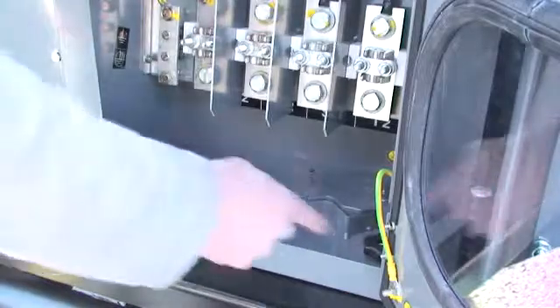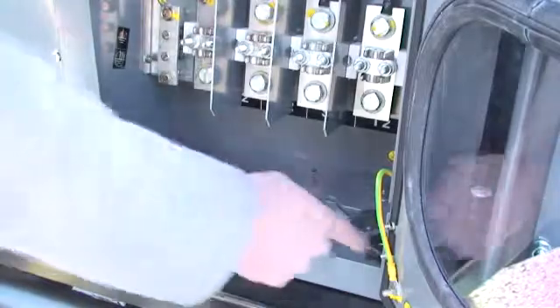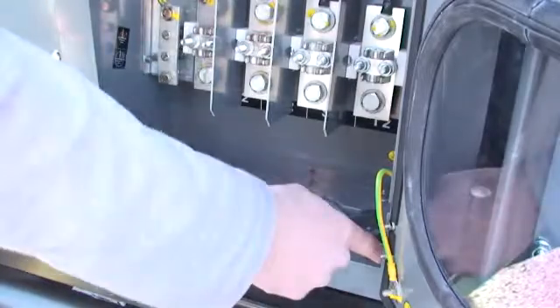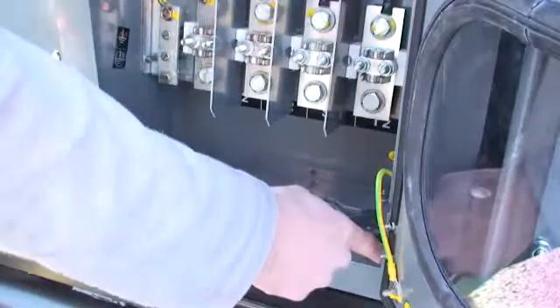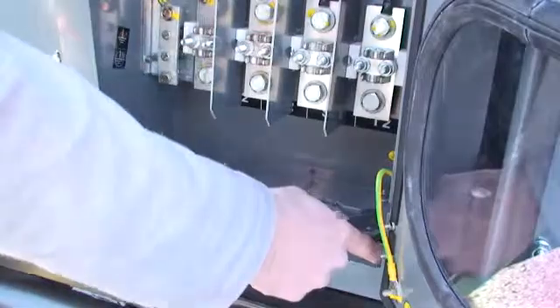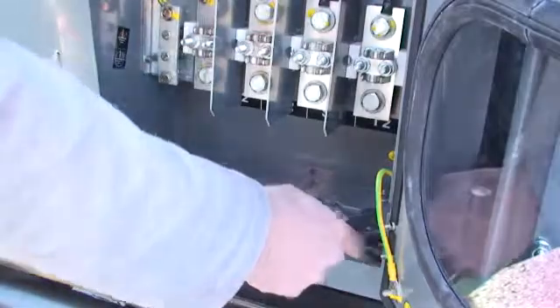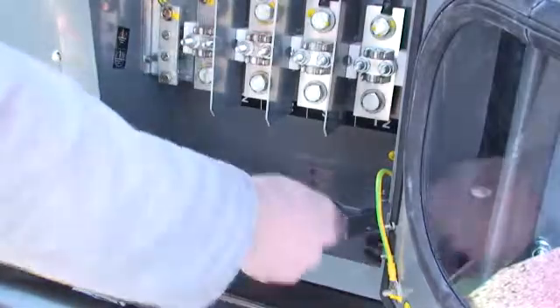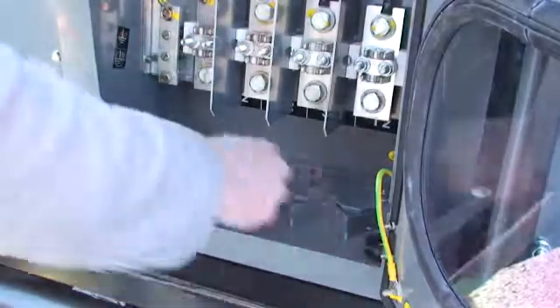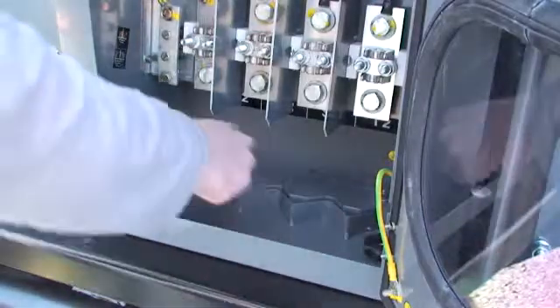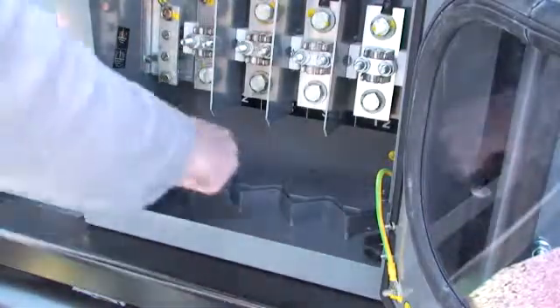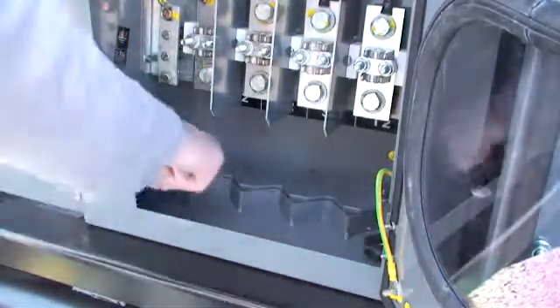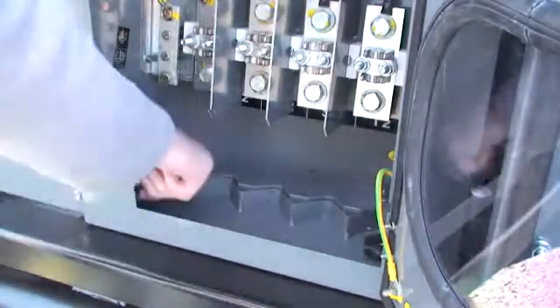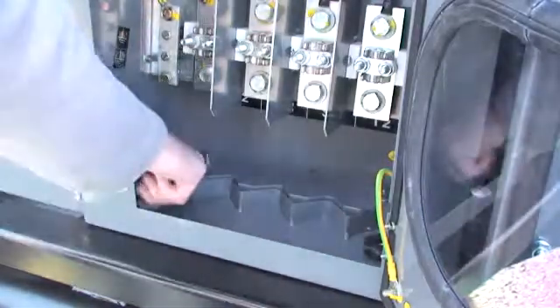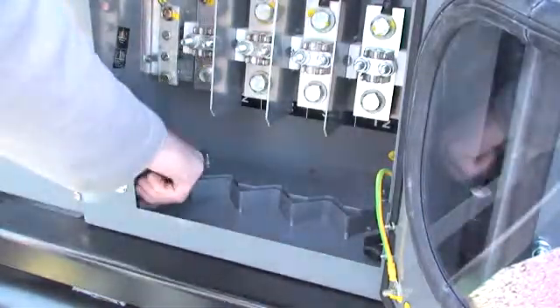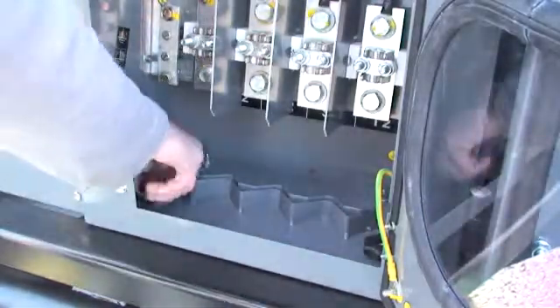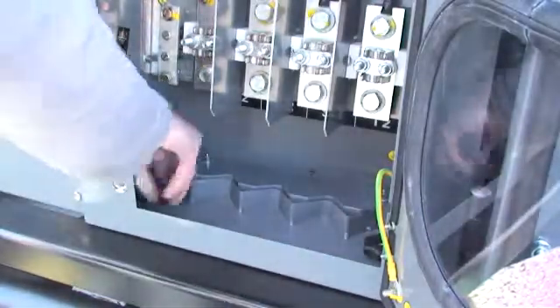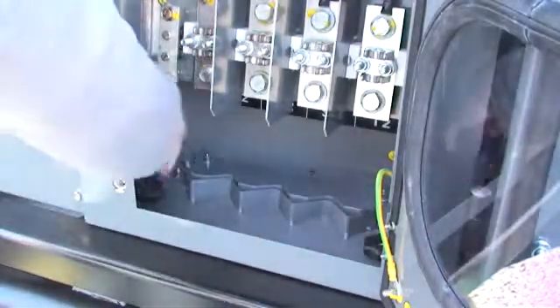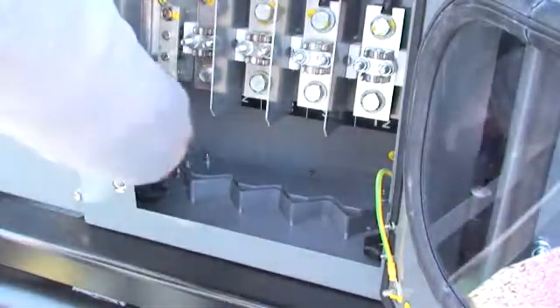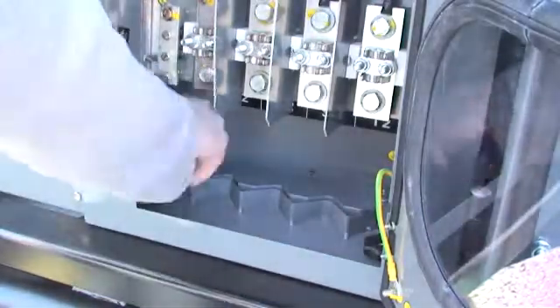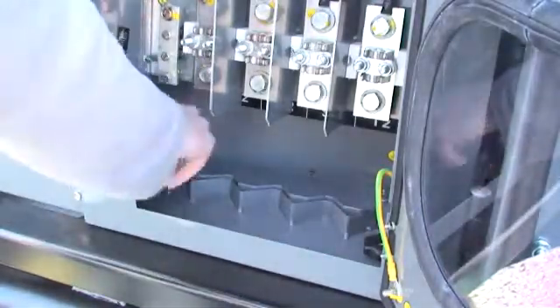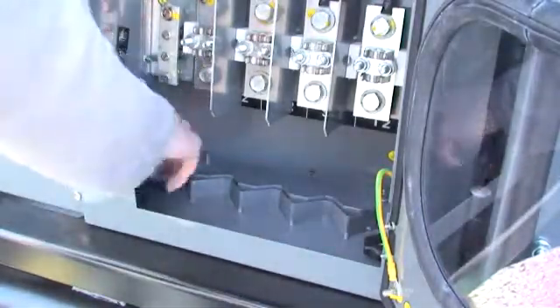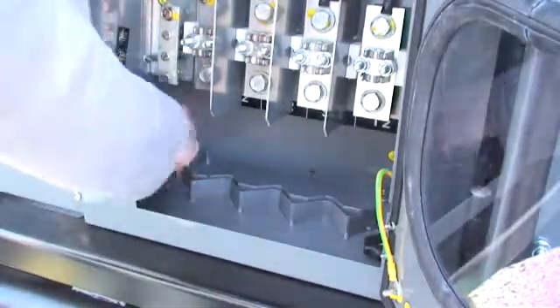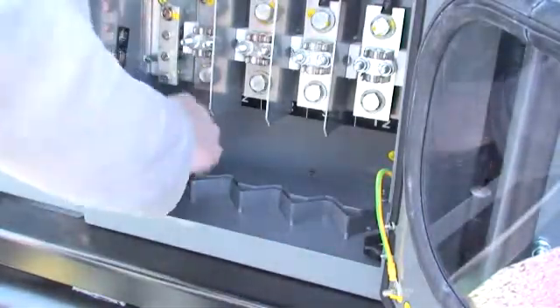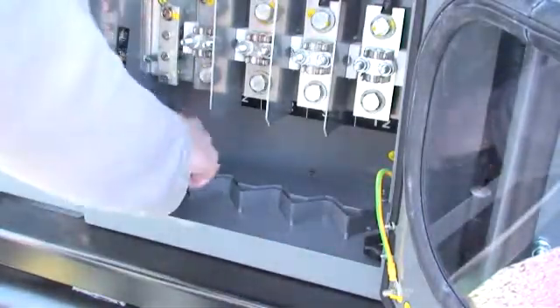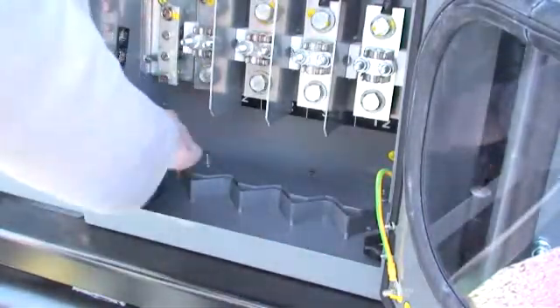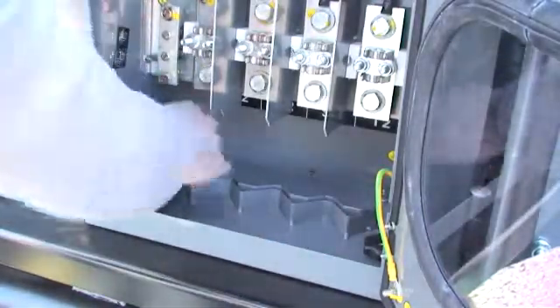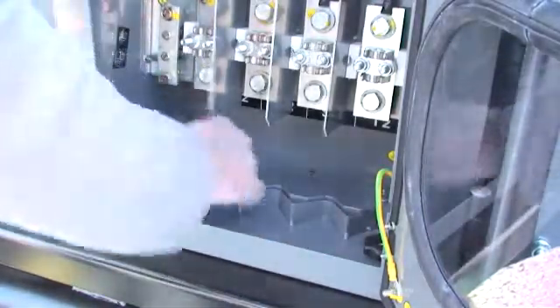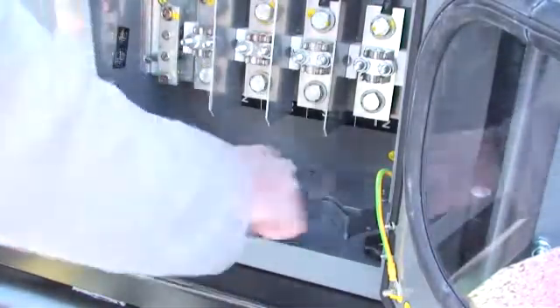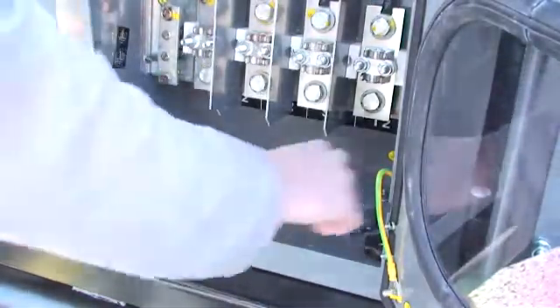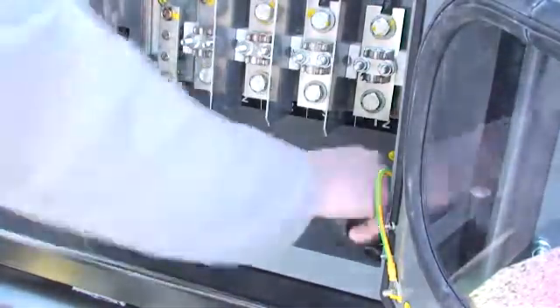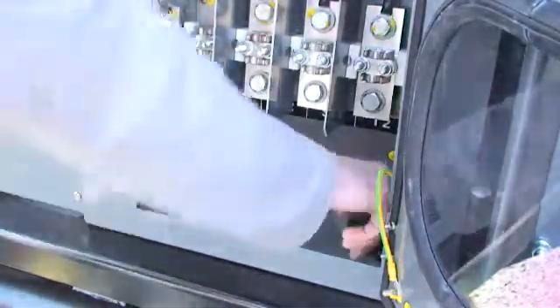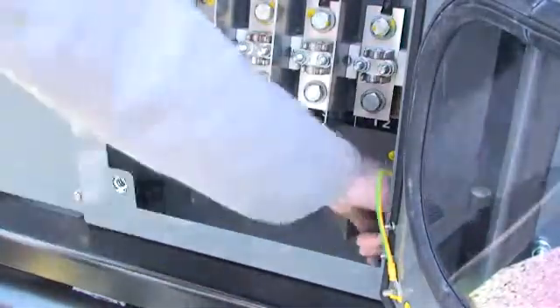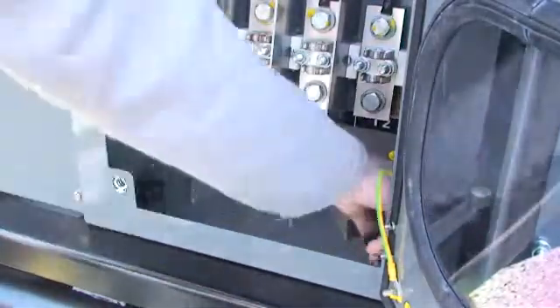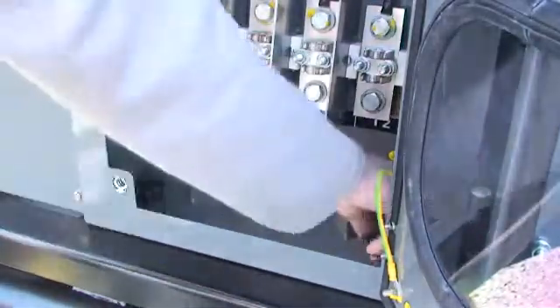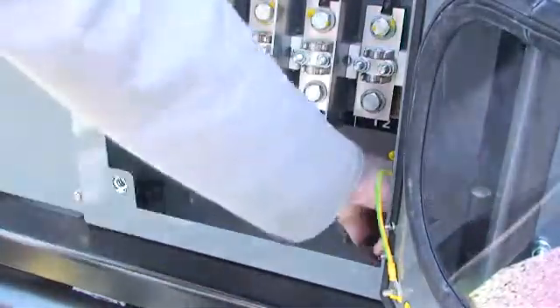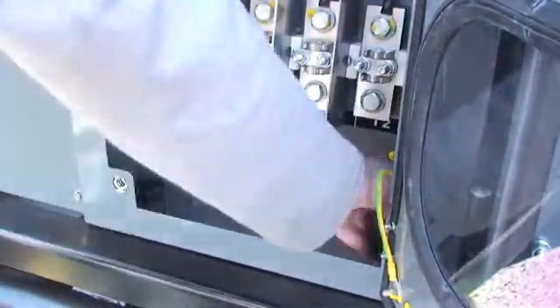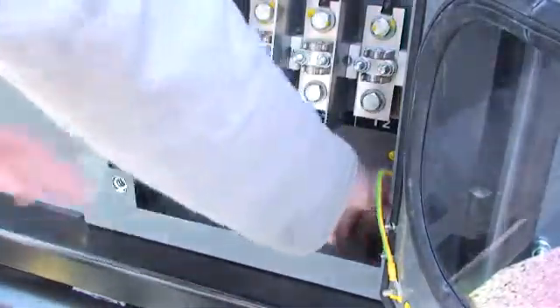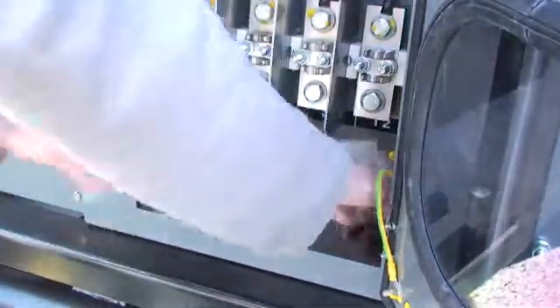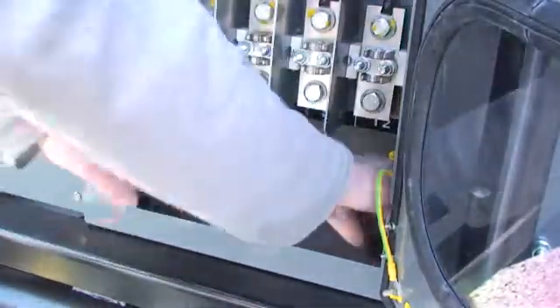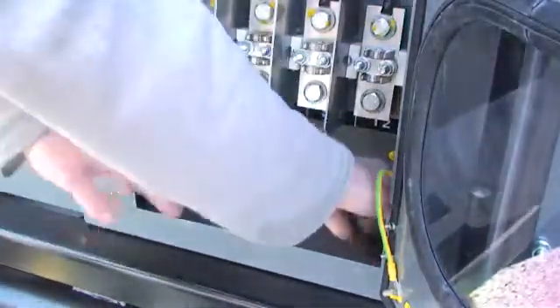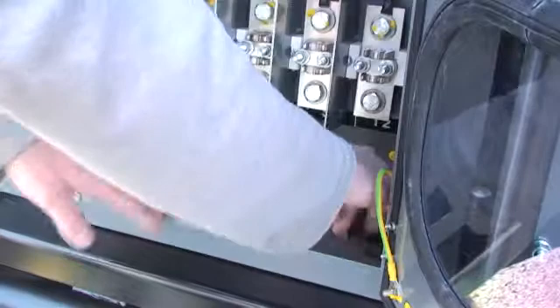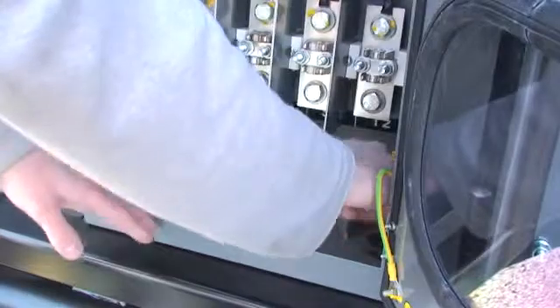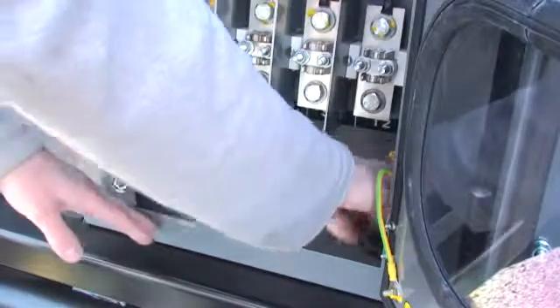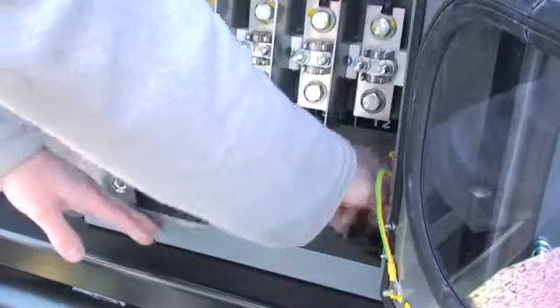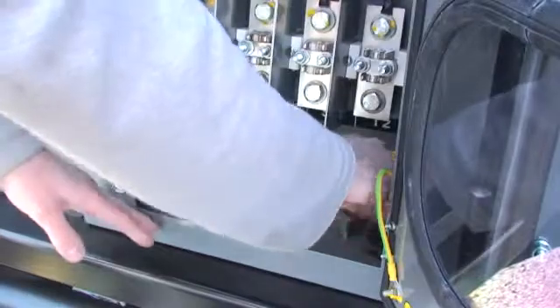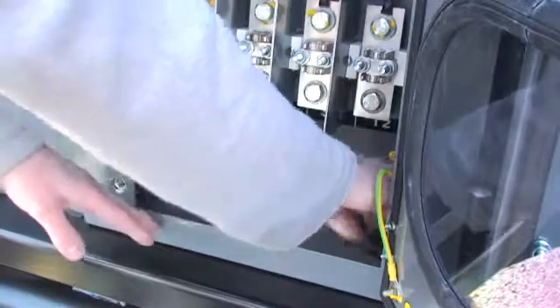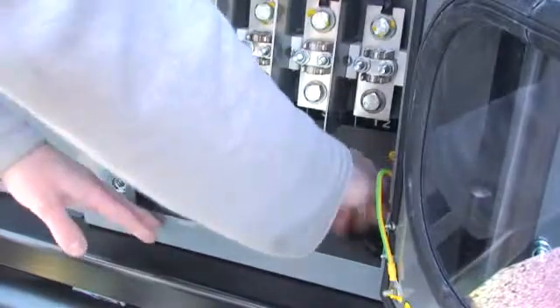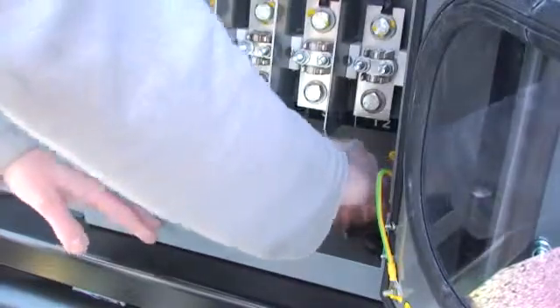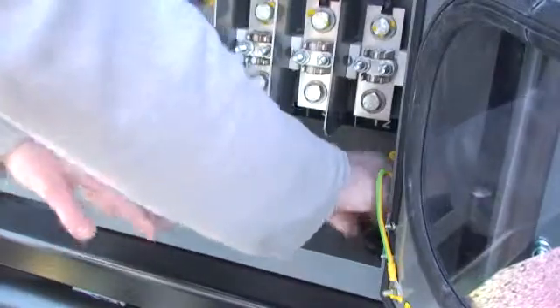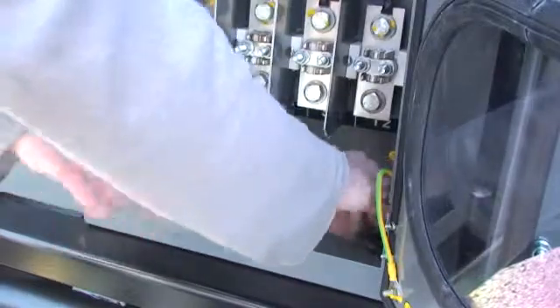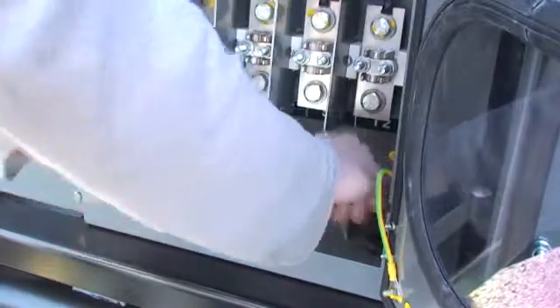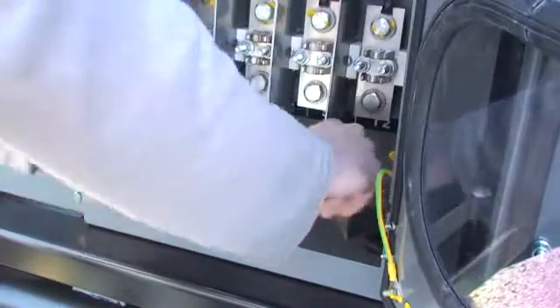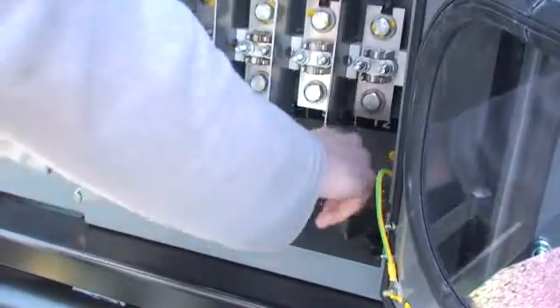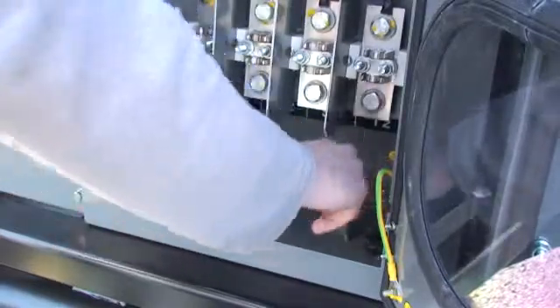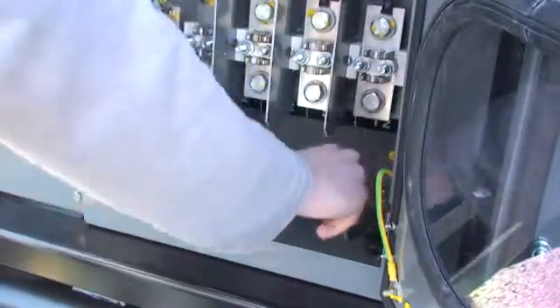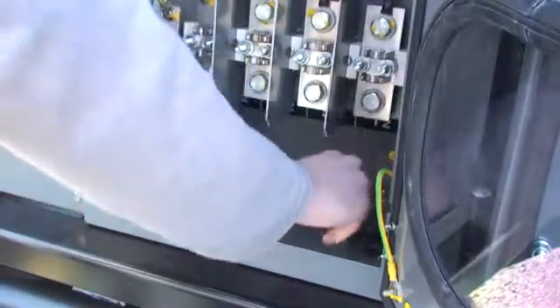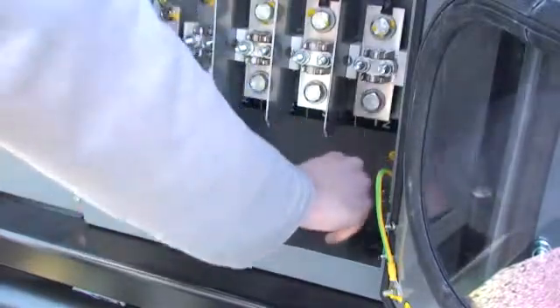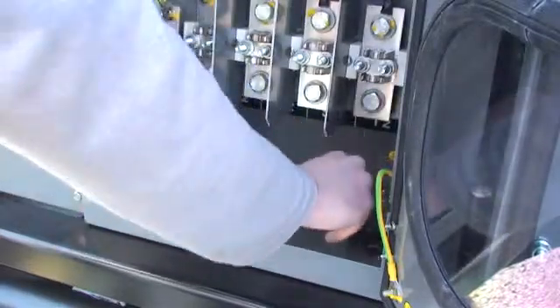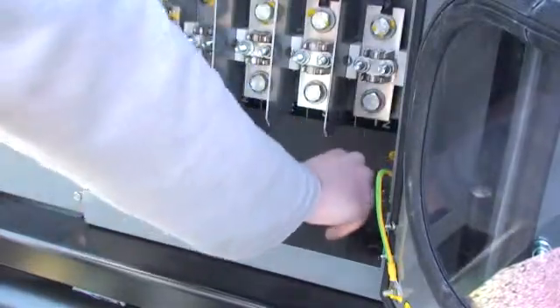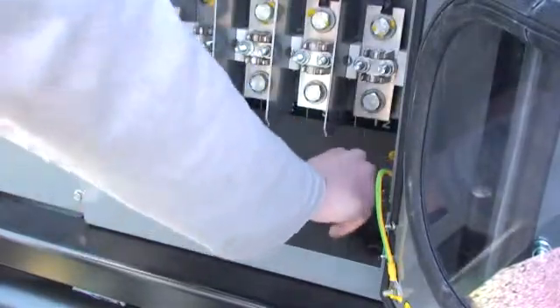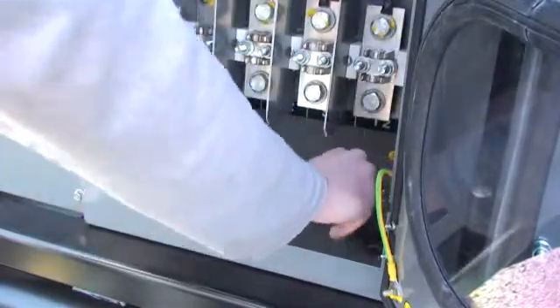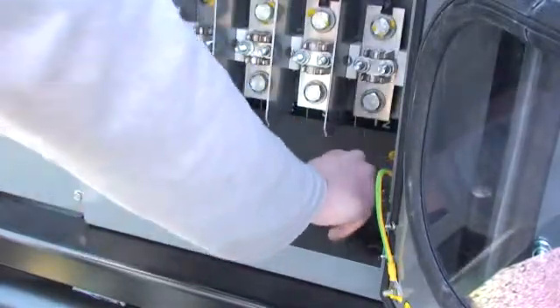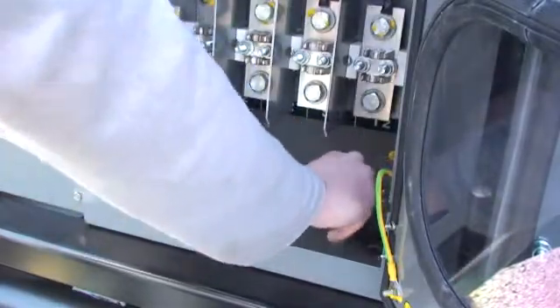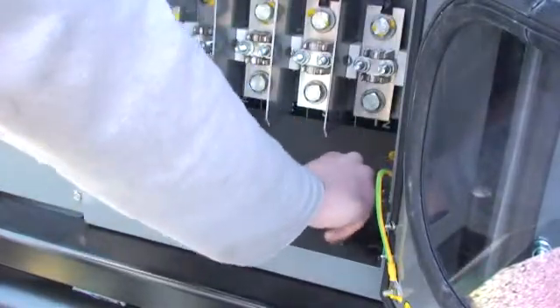Loosen the two knobs located either side of the cable router flap, then slide this towards the outside of the generating set.